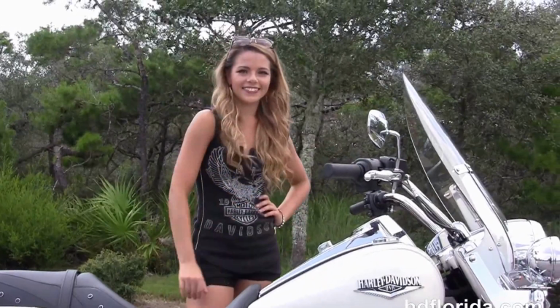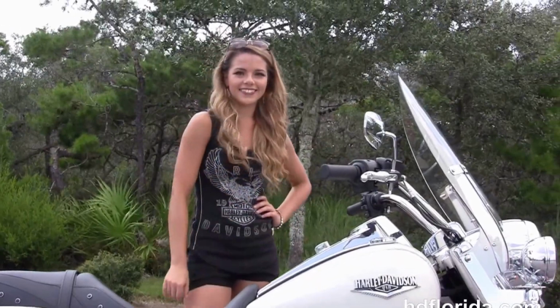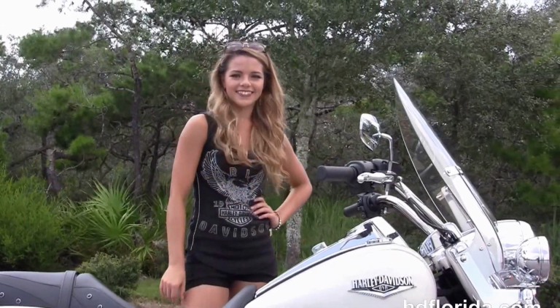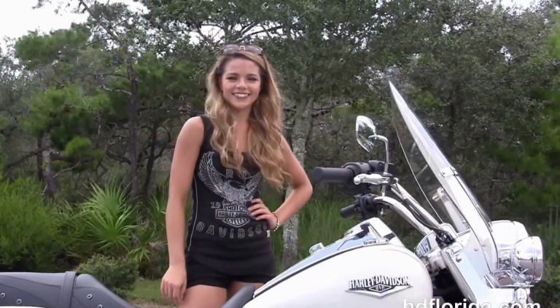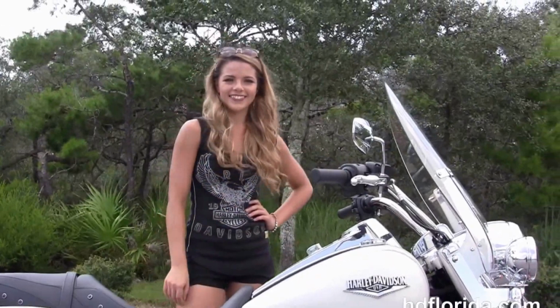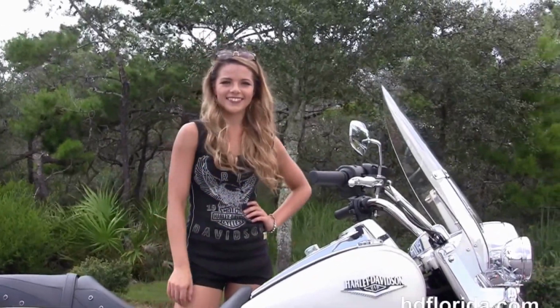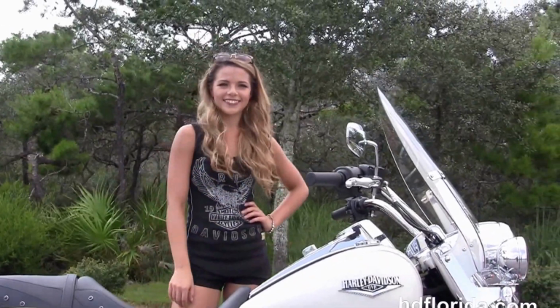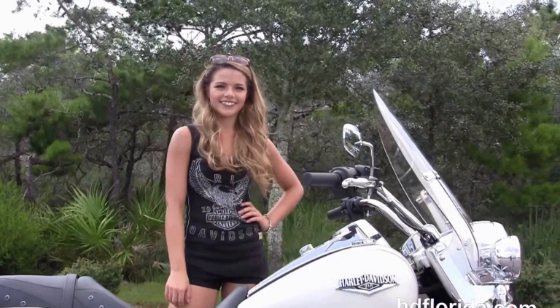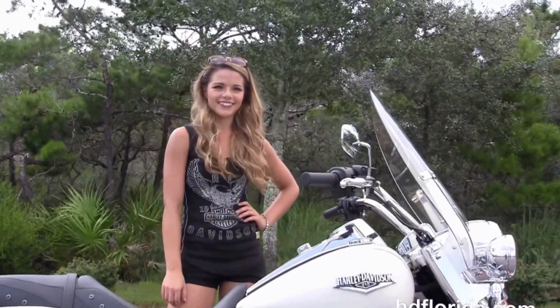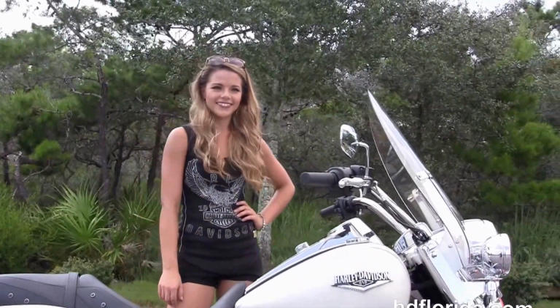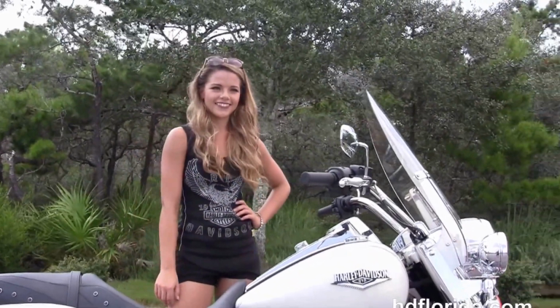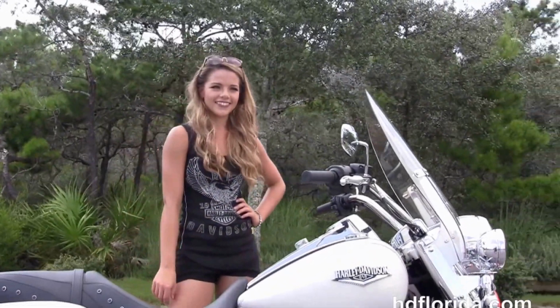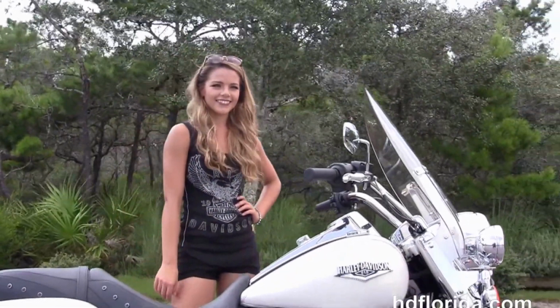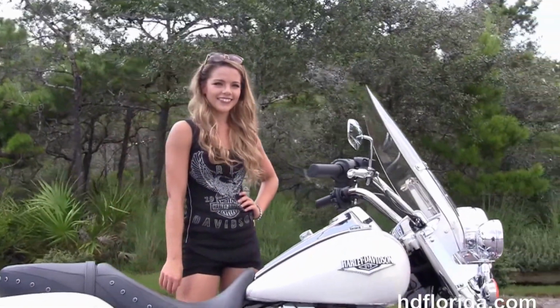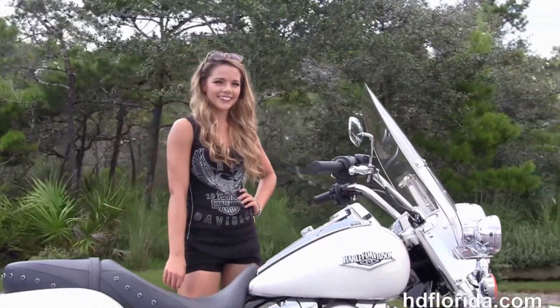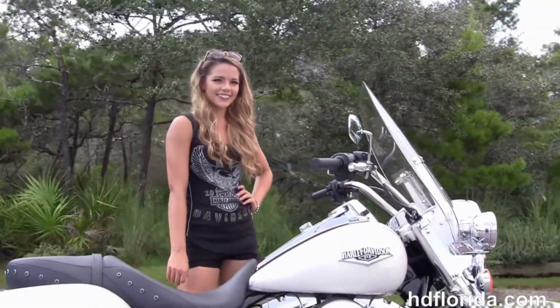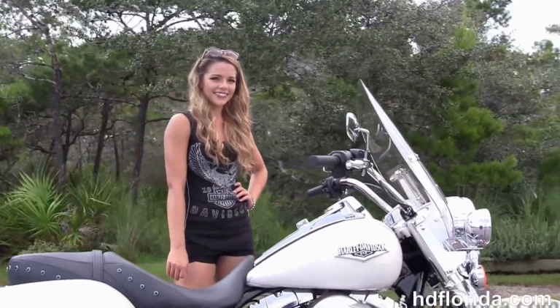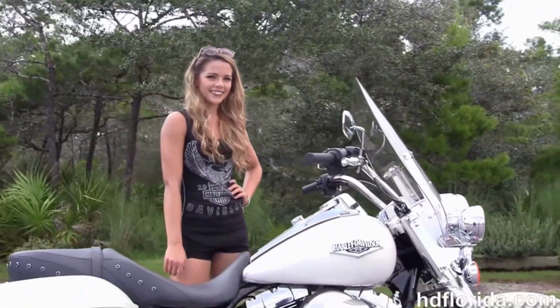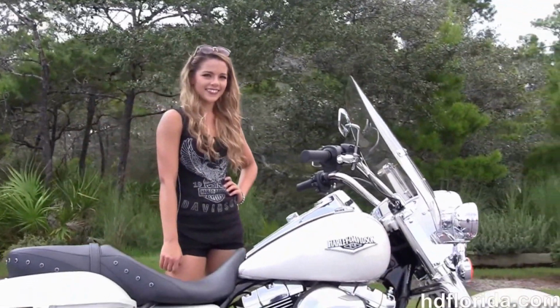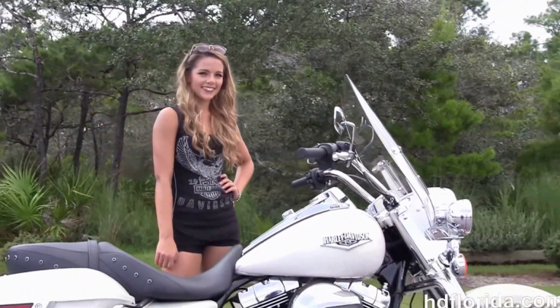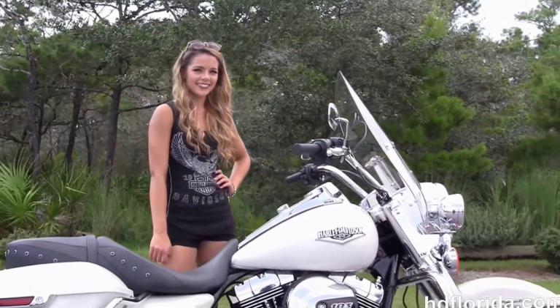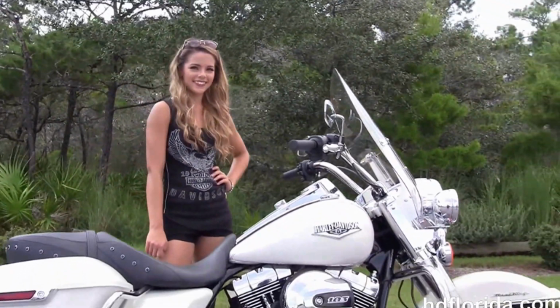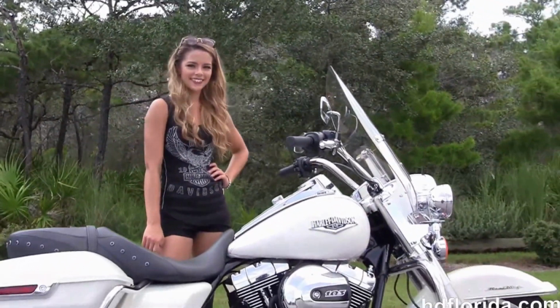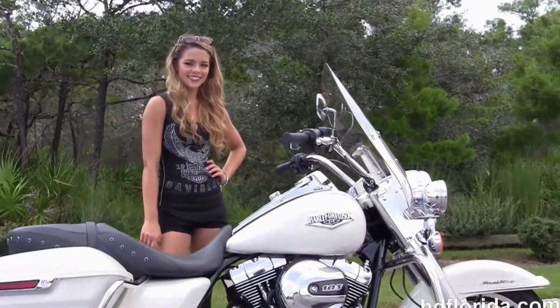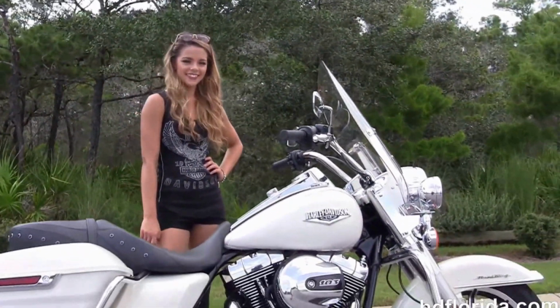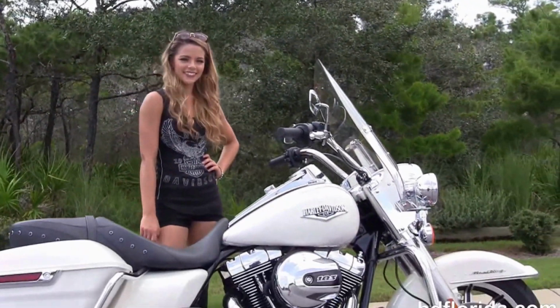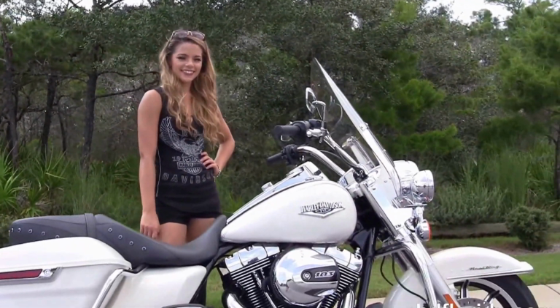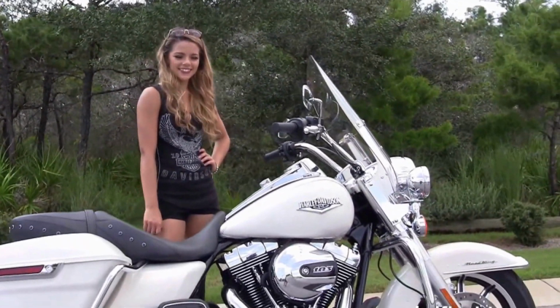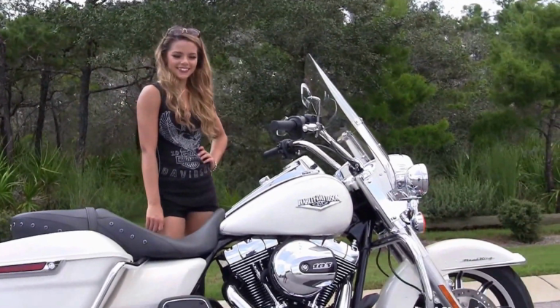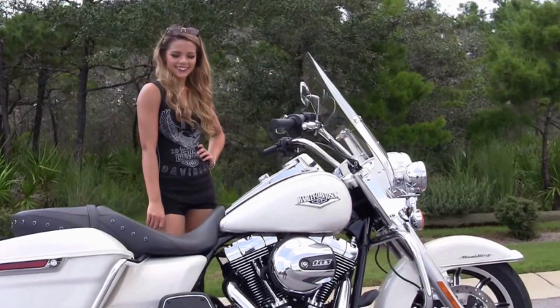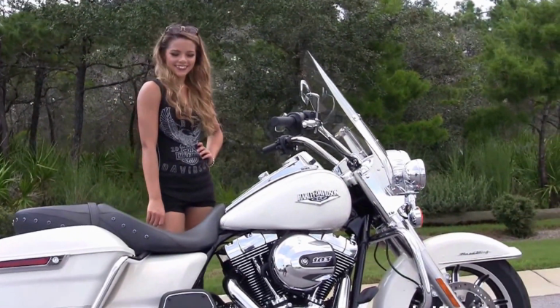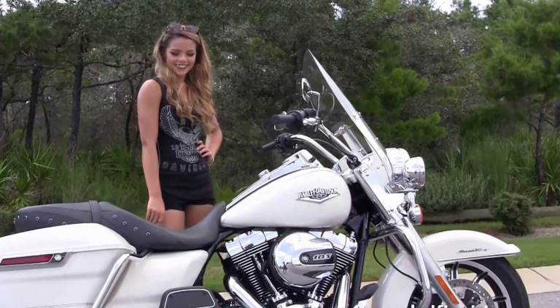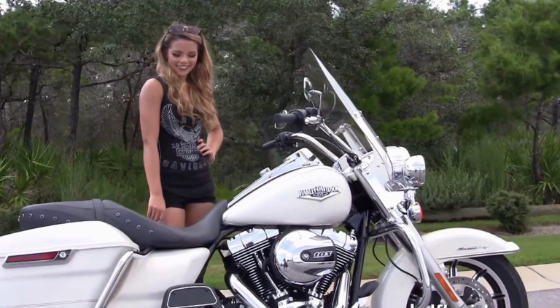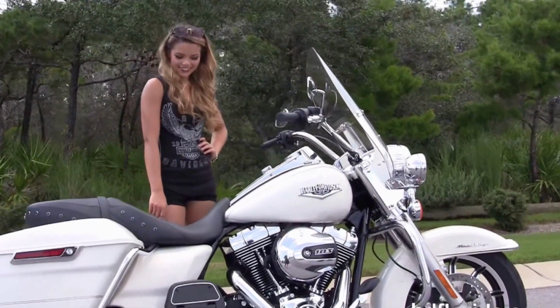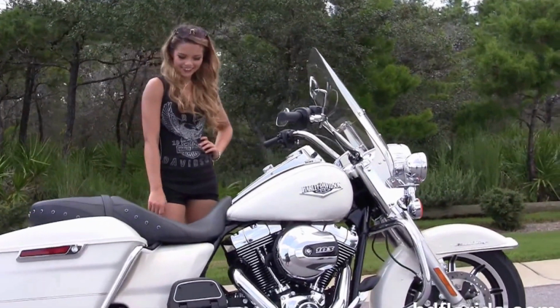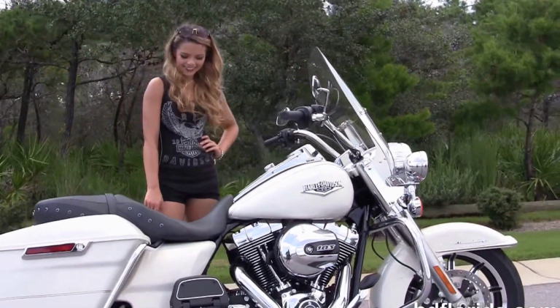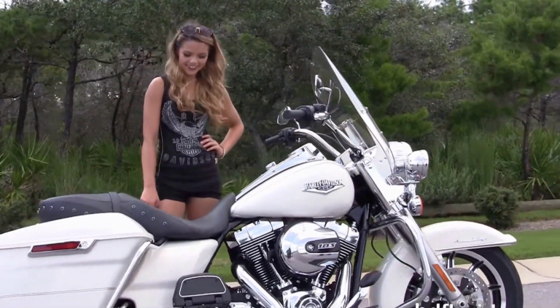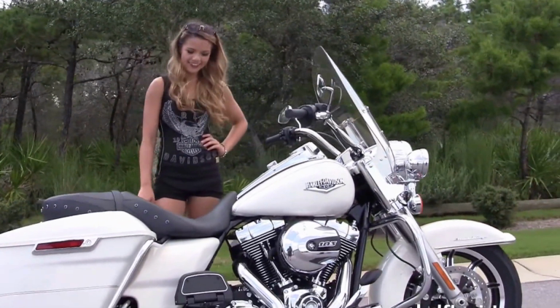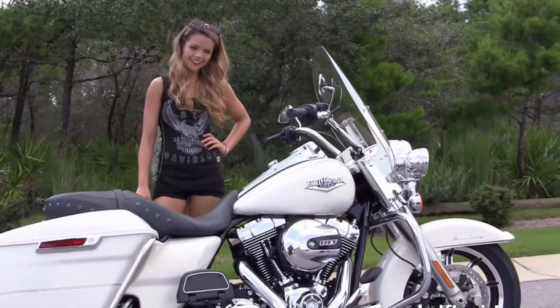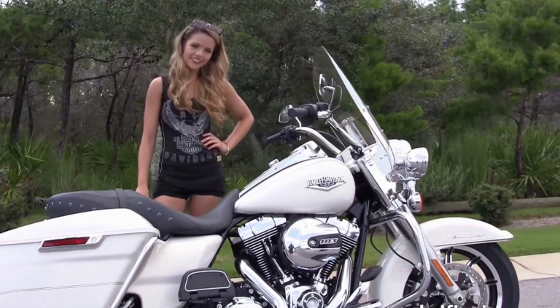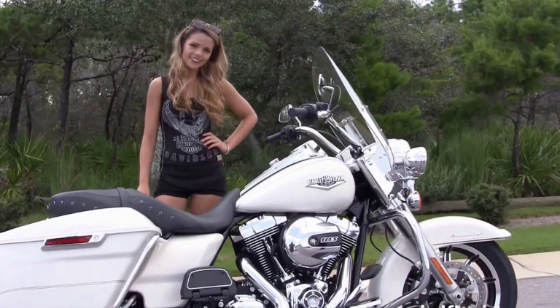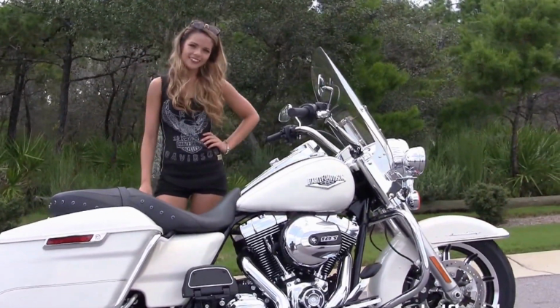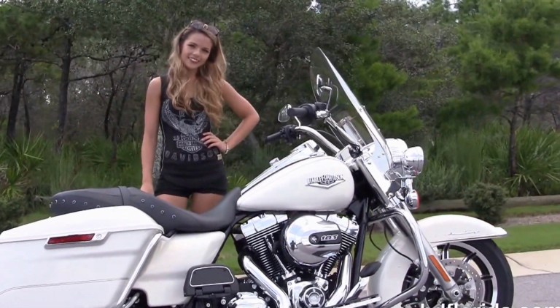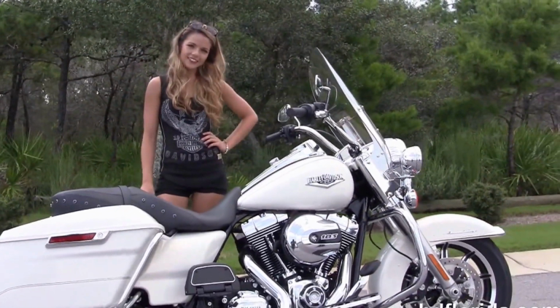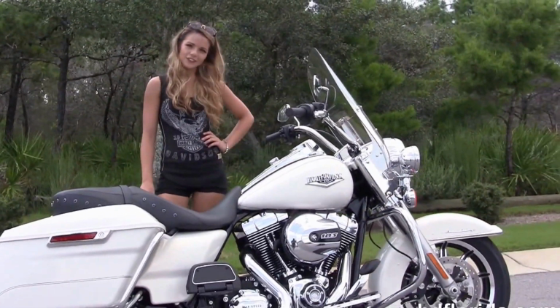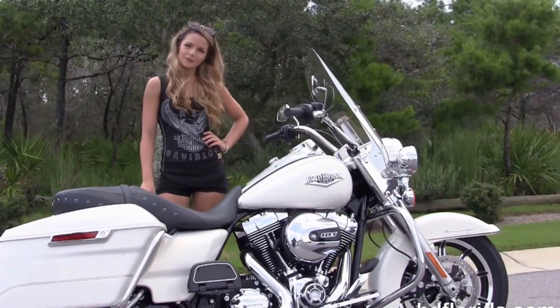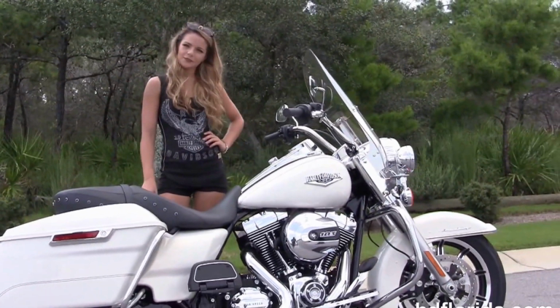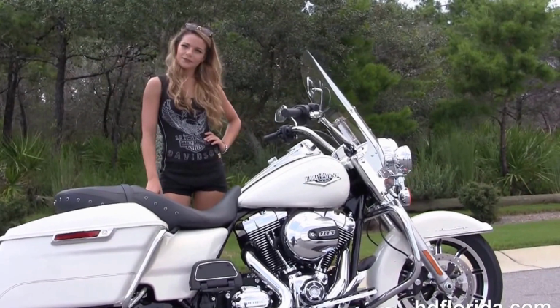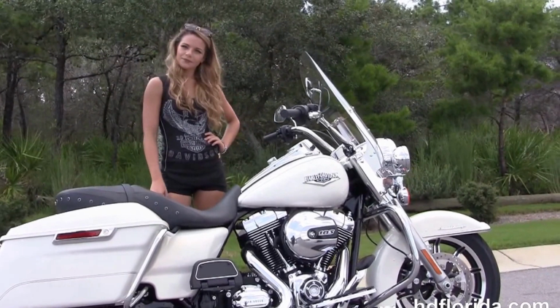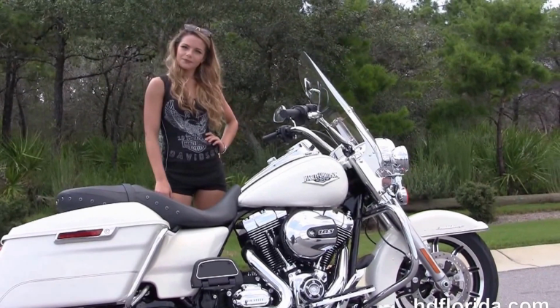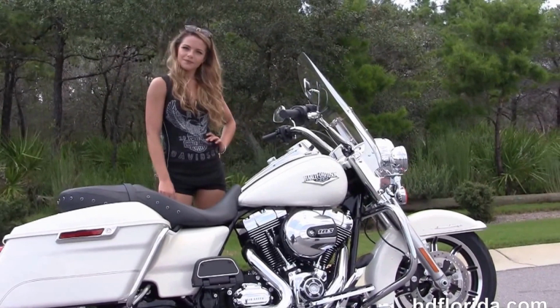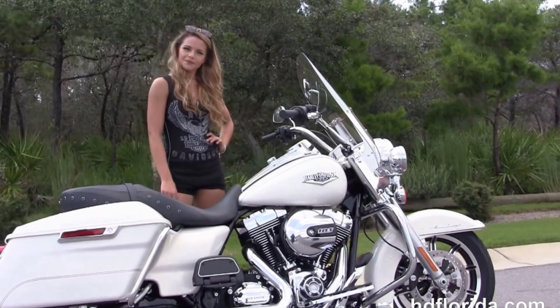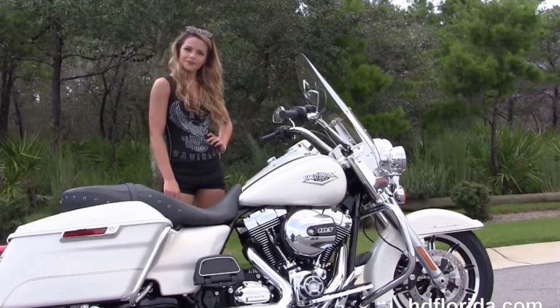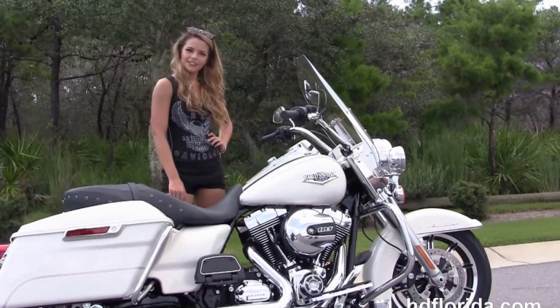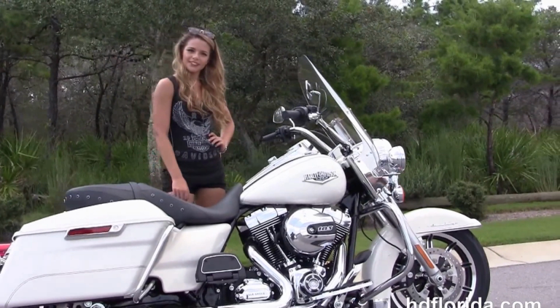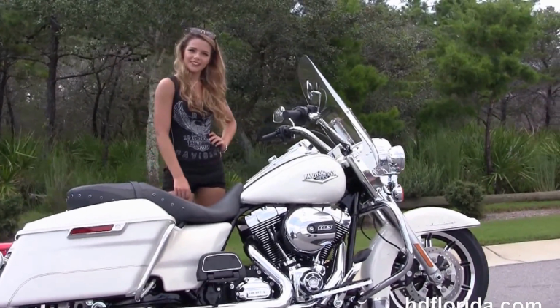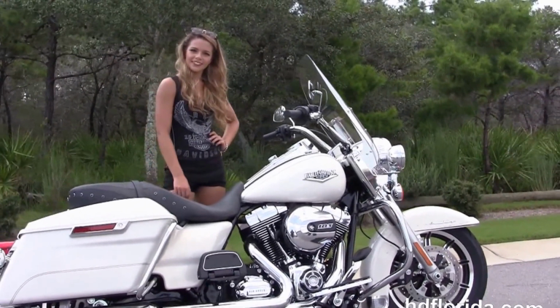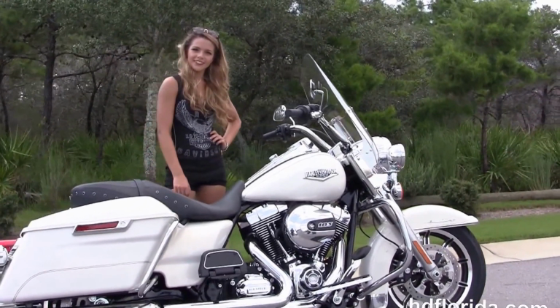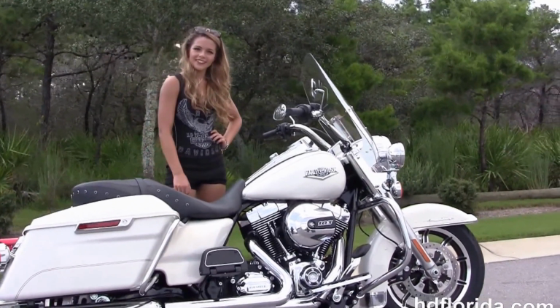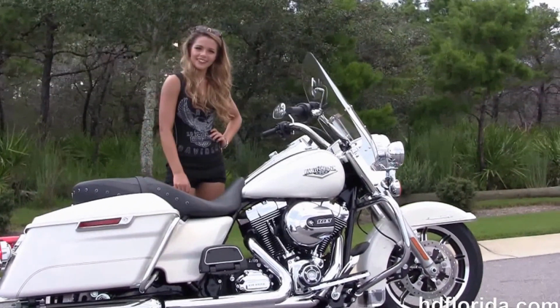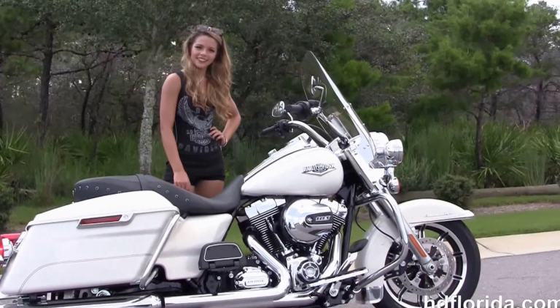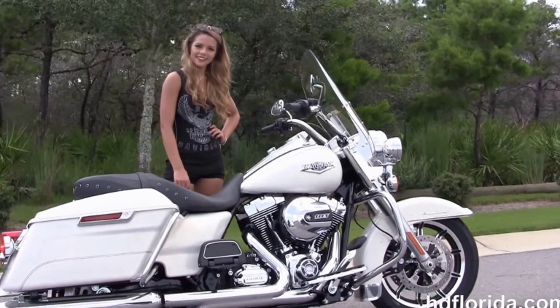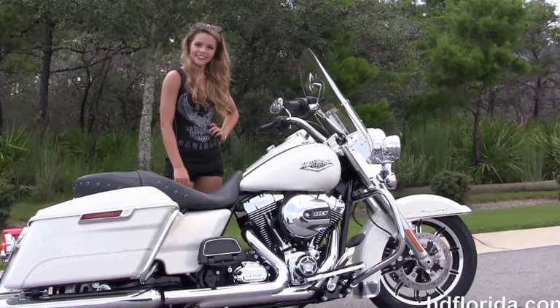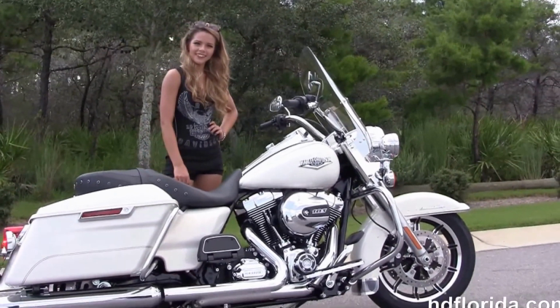Be sure to ask about our Fly and Ride program. And here at the world-famous Harley-Davidson Florida, all our bikes are fully serviced and safety inspected.